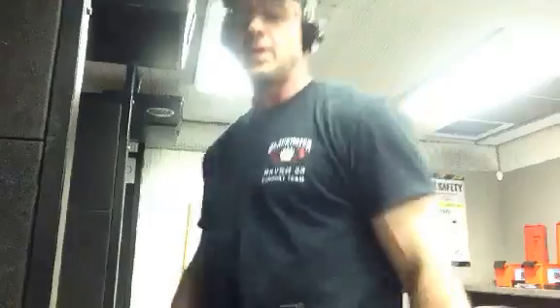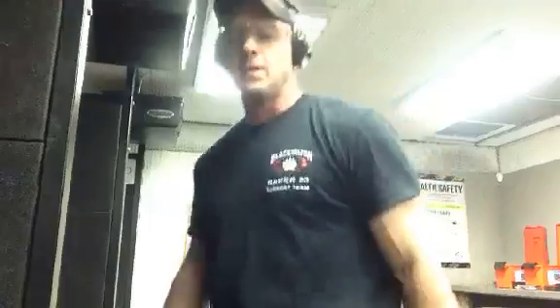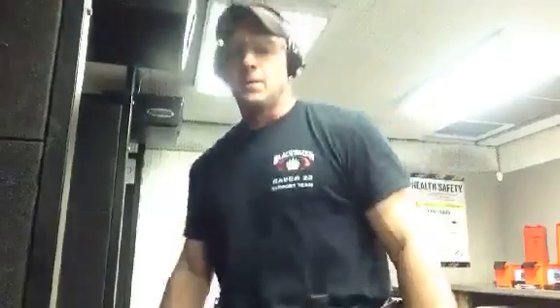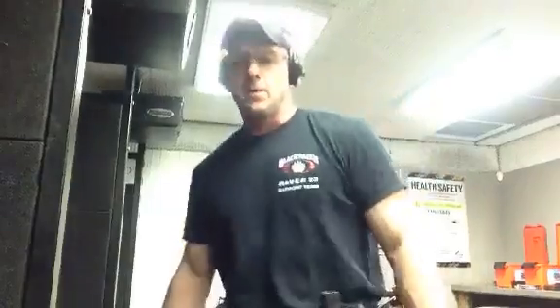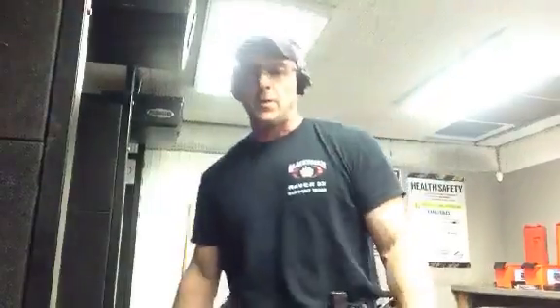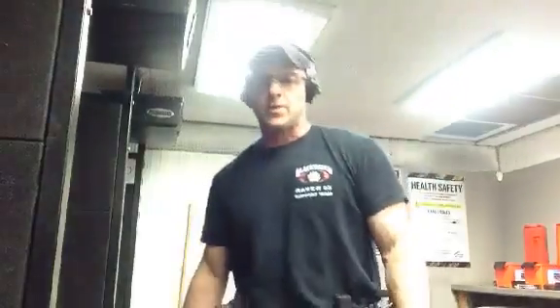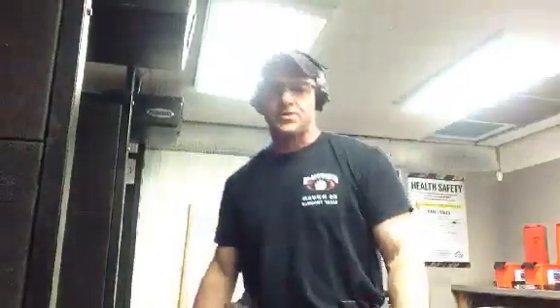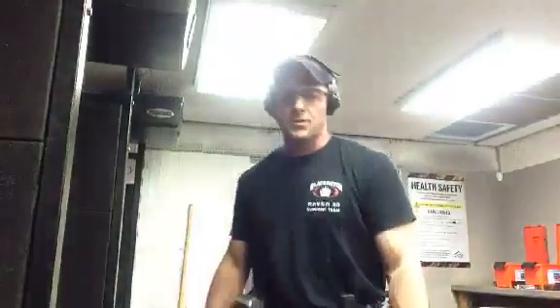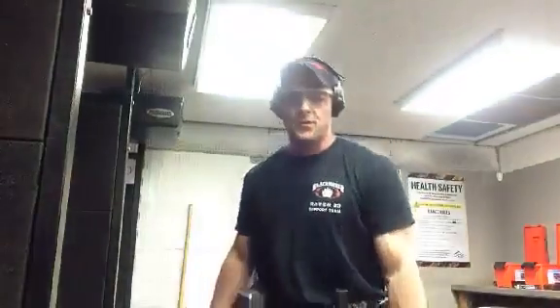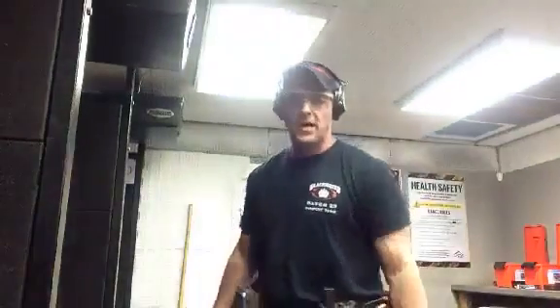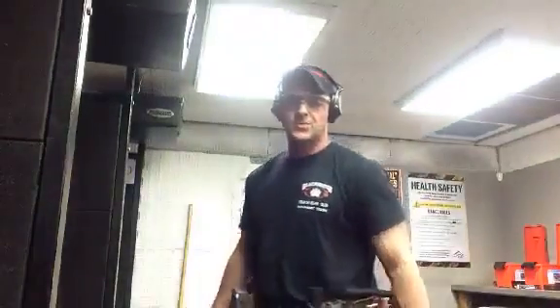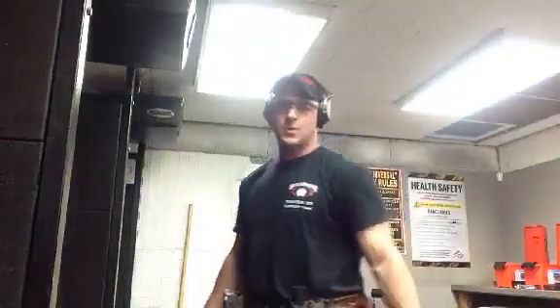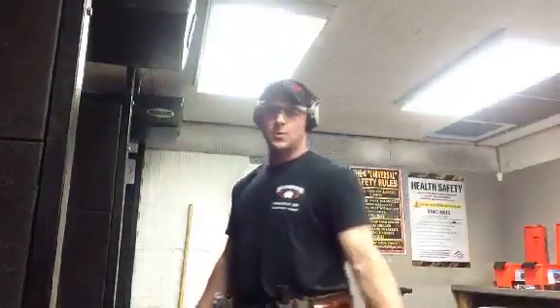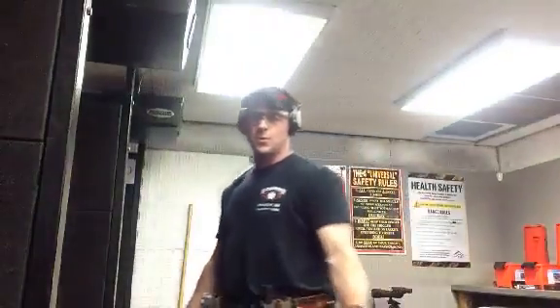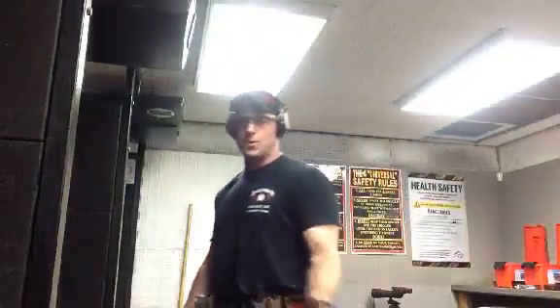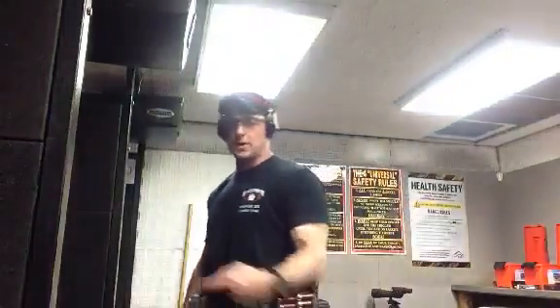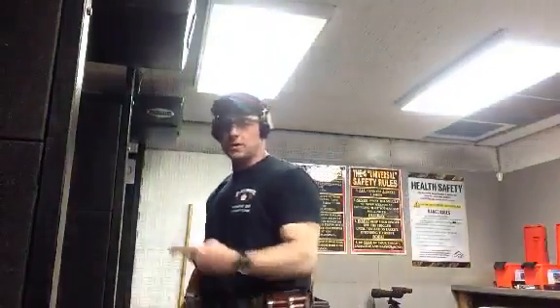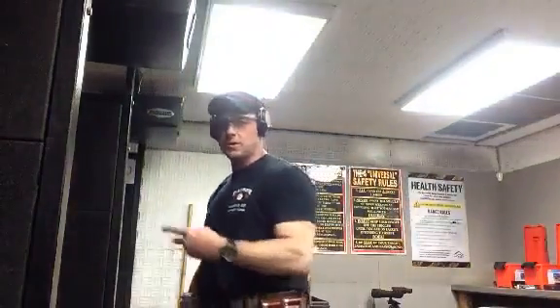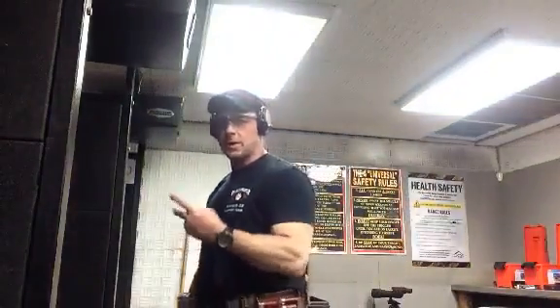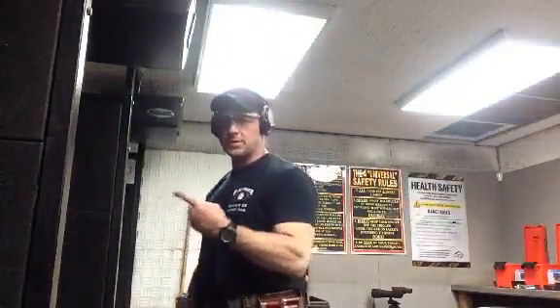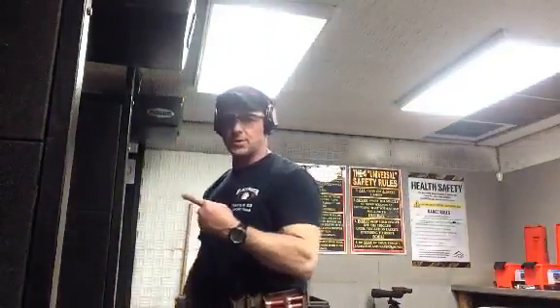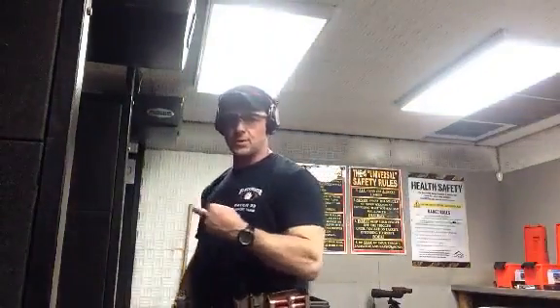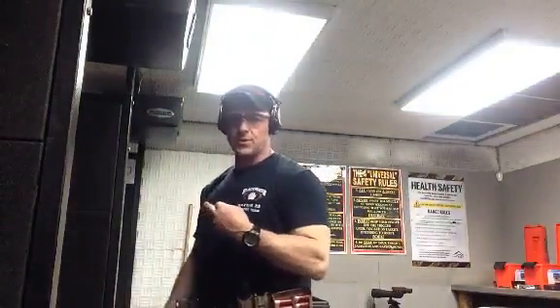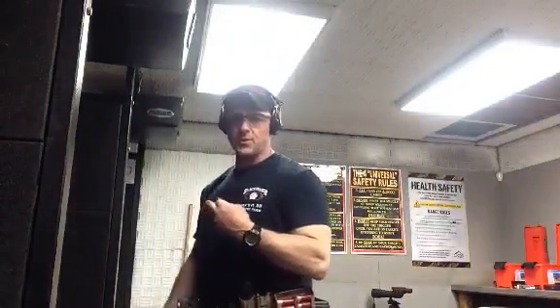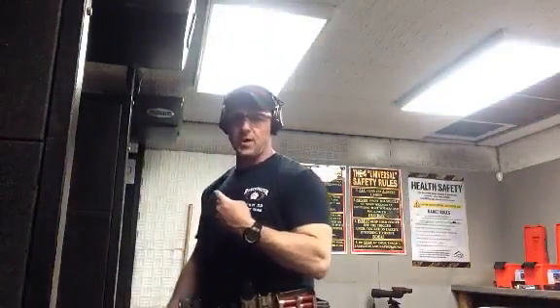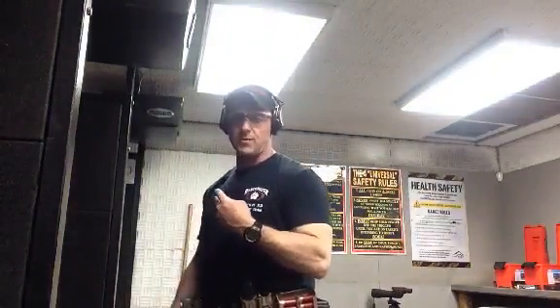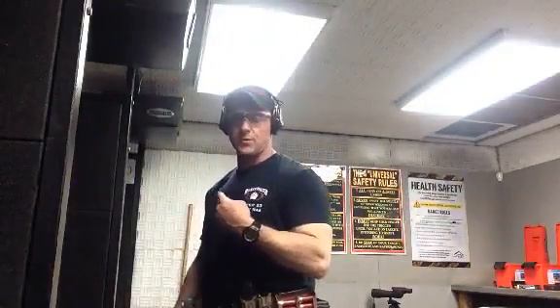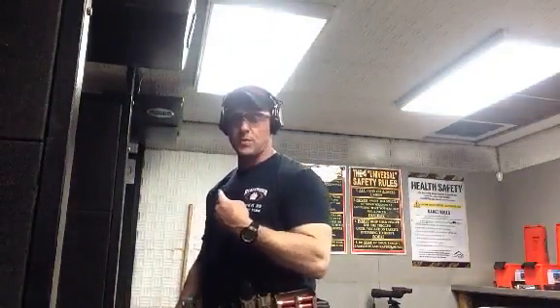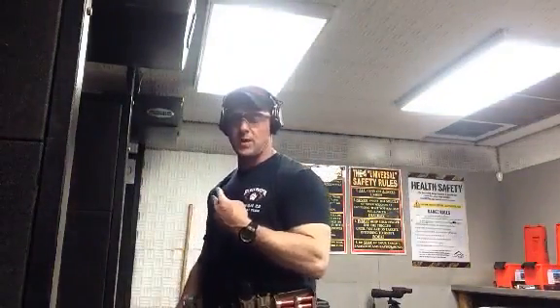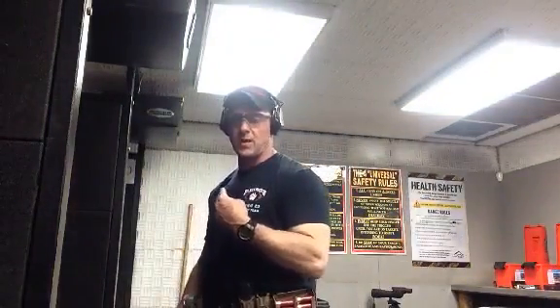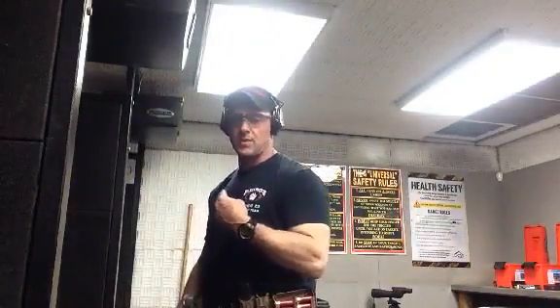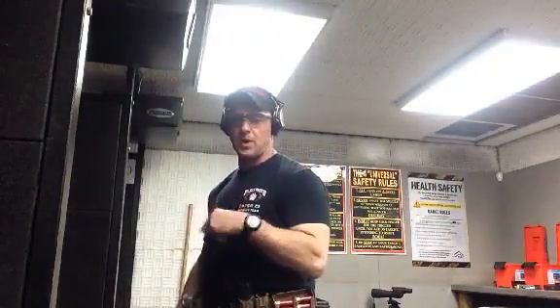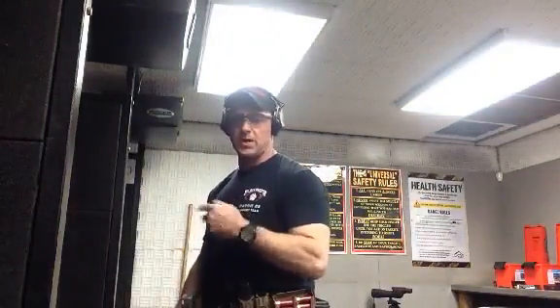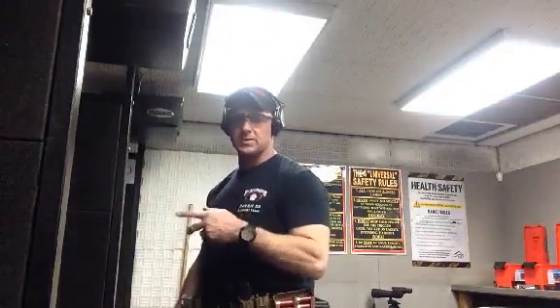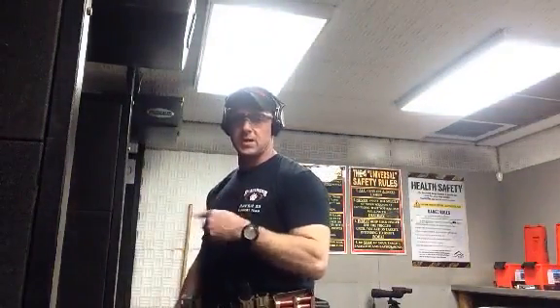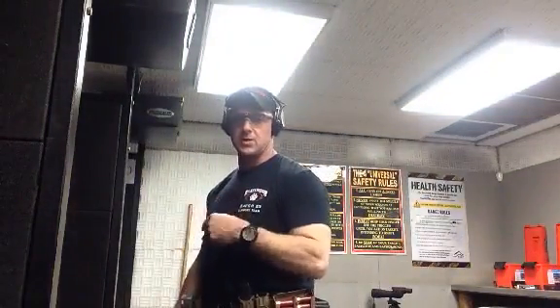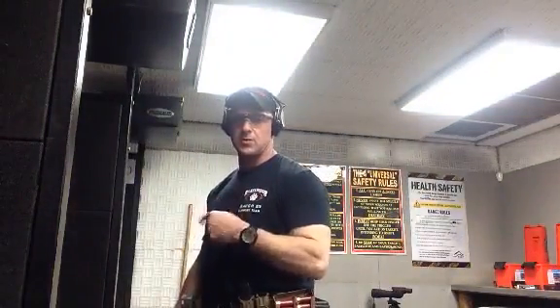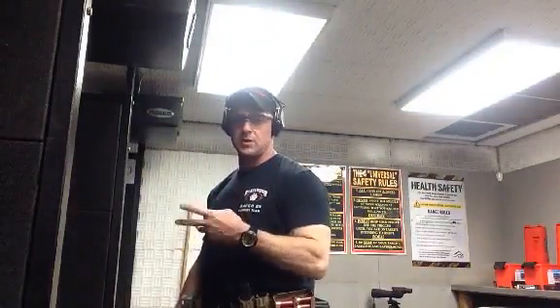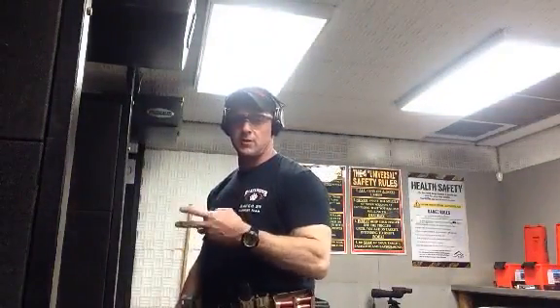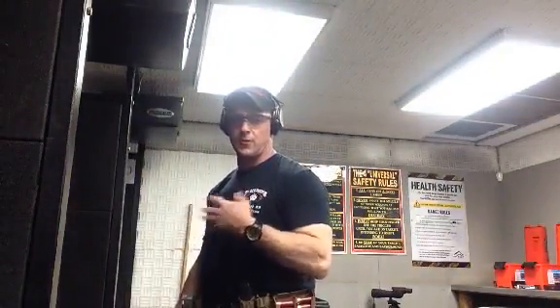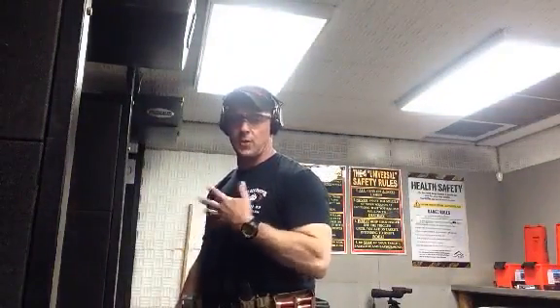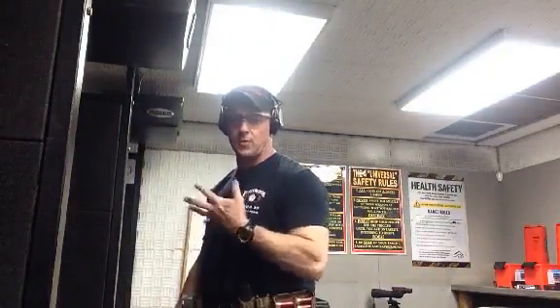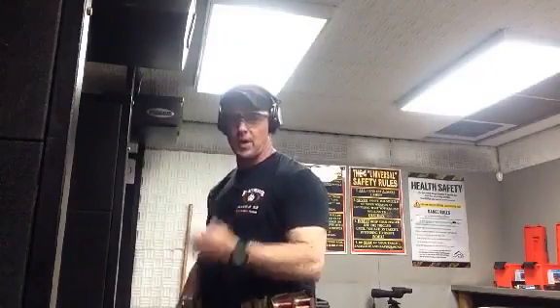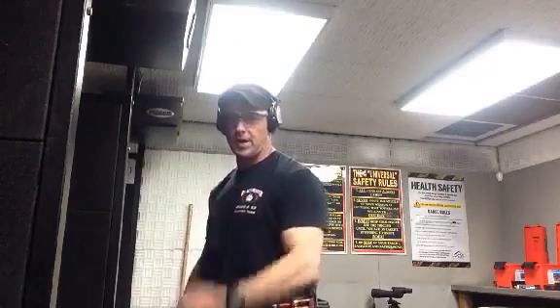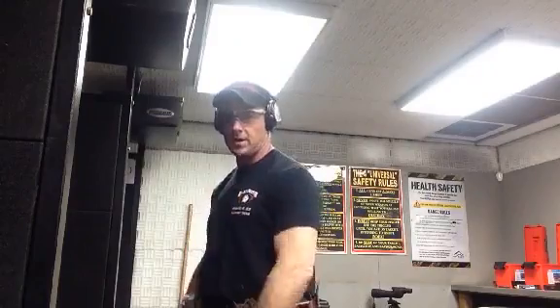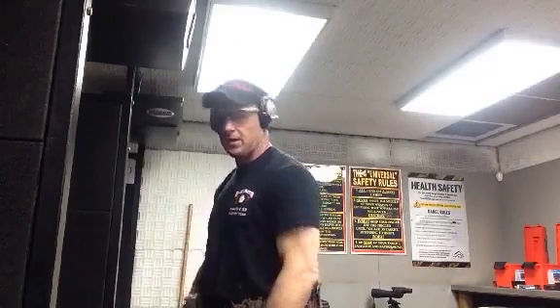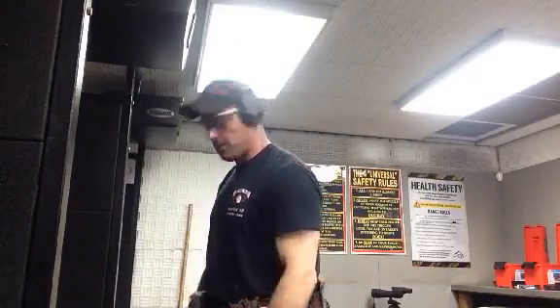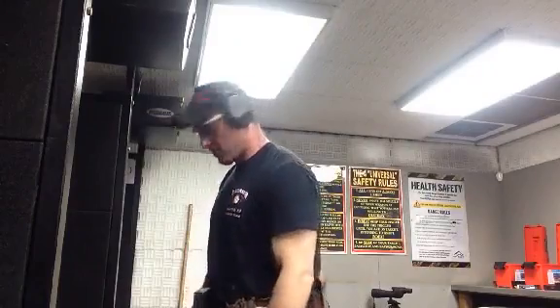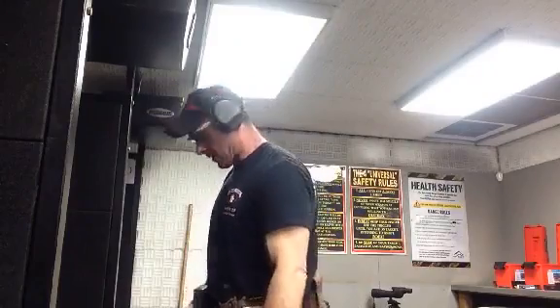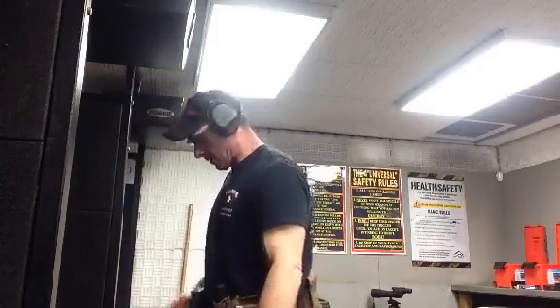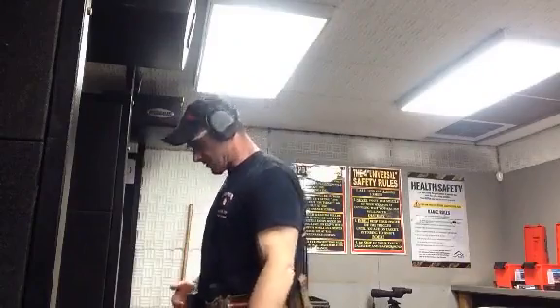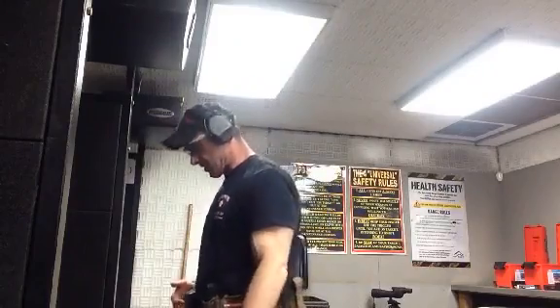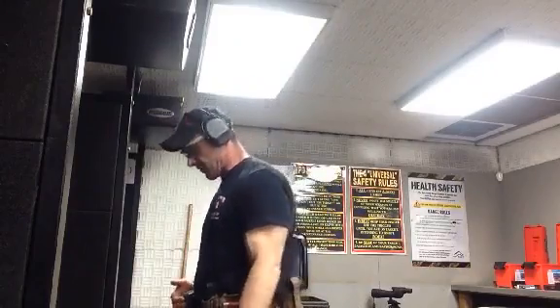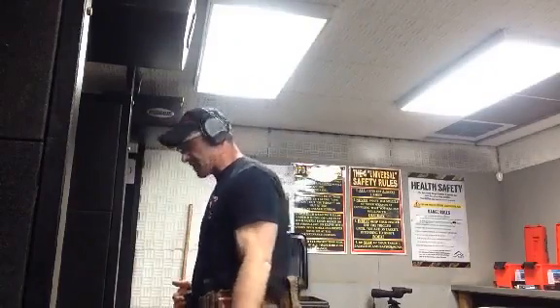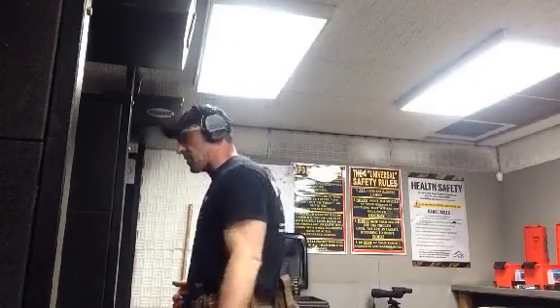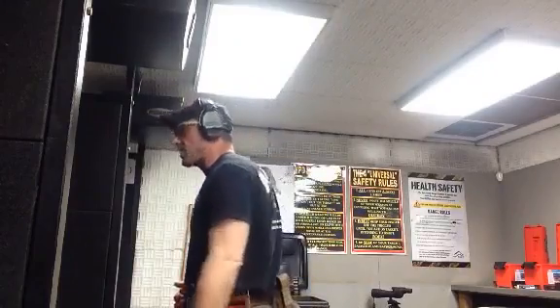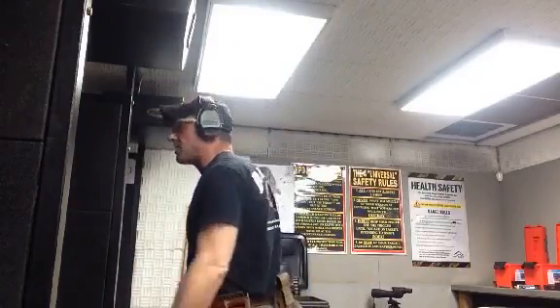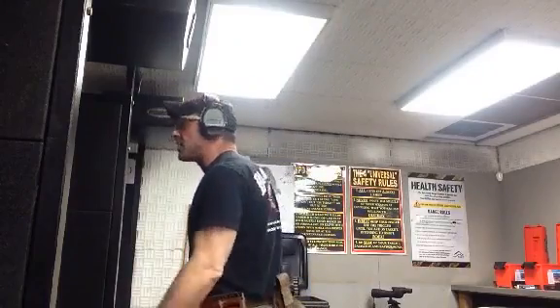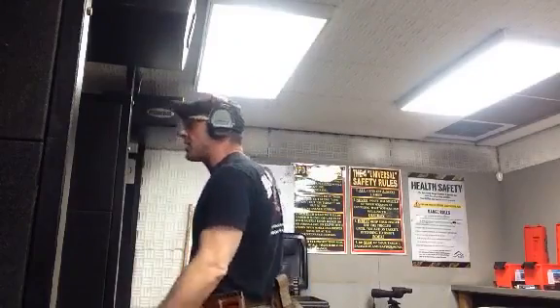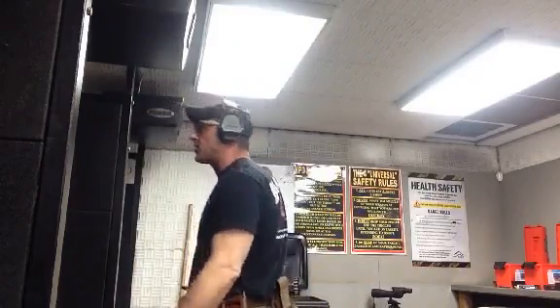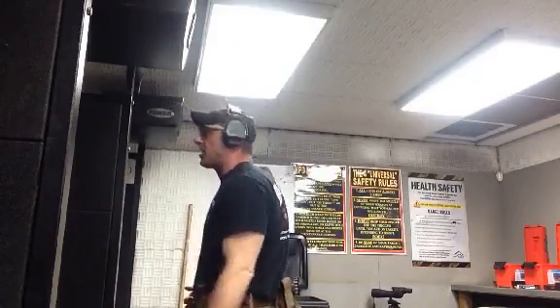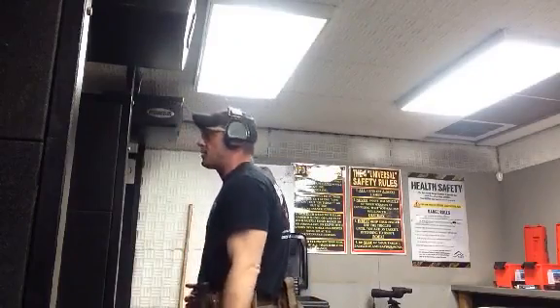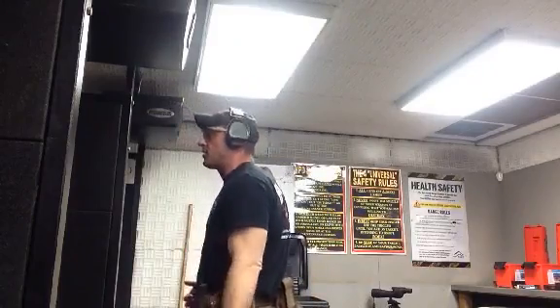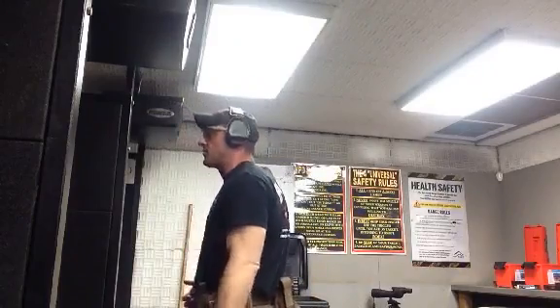Alright, we're going to shoot the fast drill real quick. 2 to the 3x5 box, slide lock reload, 4 to the body. We'll see how fast we can get it done without any misses.